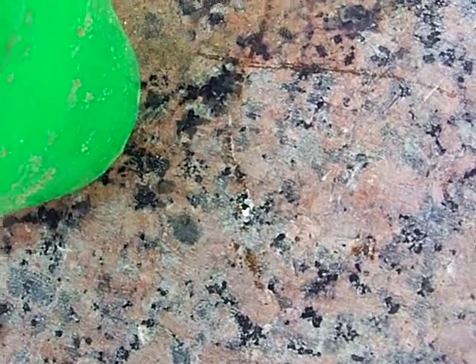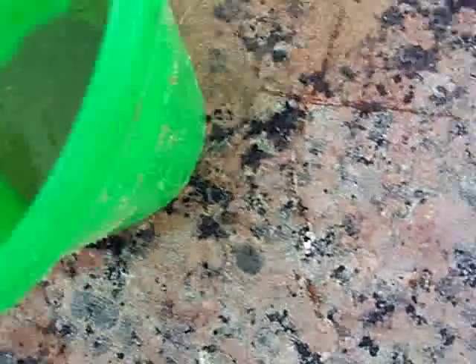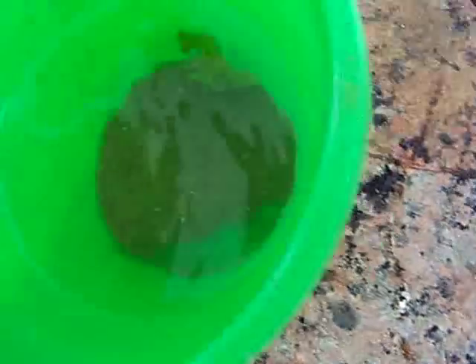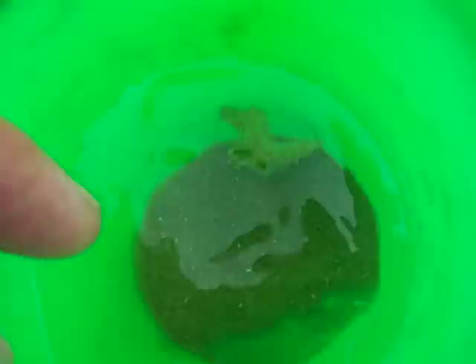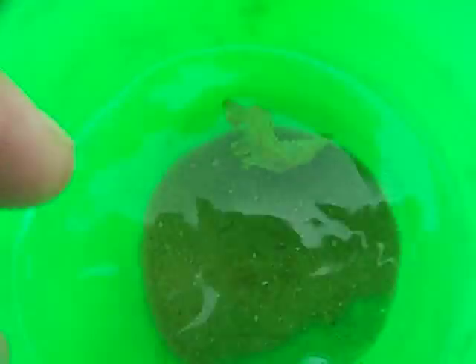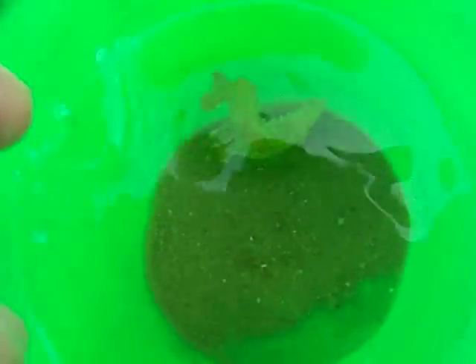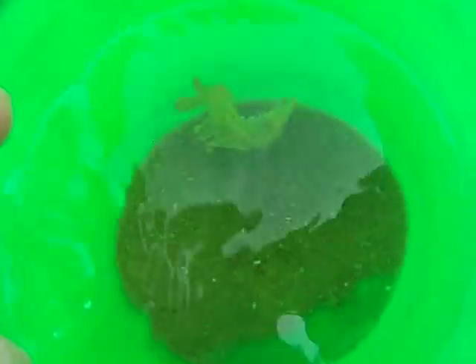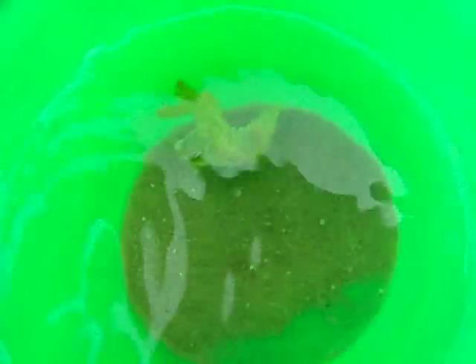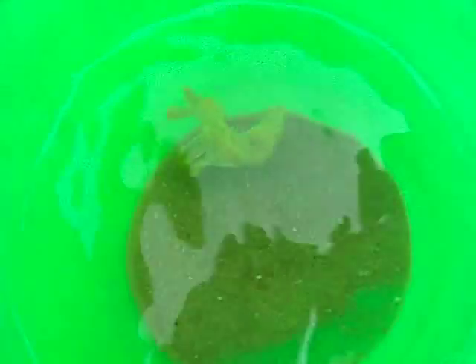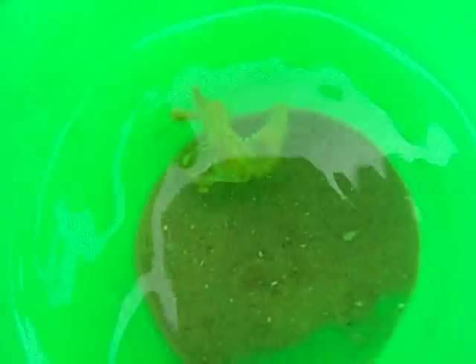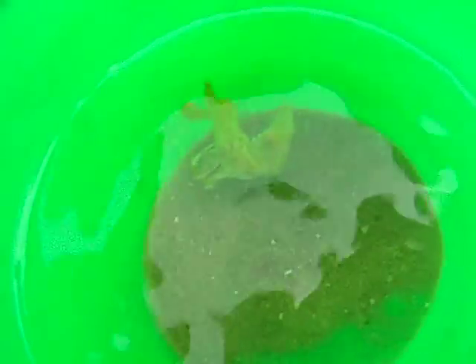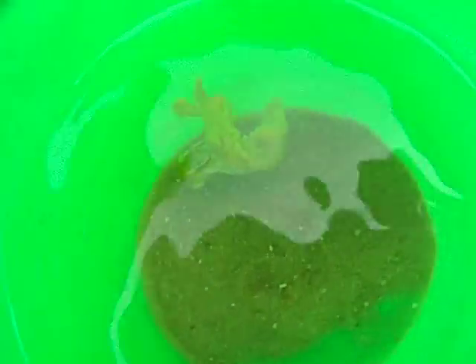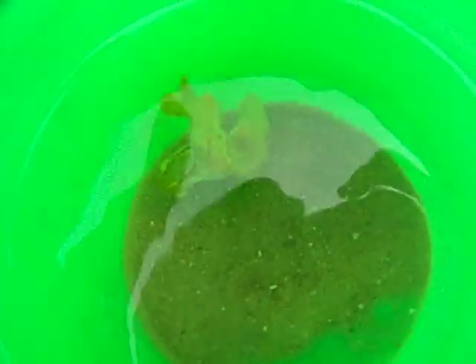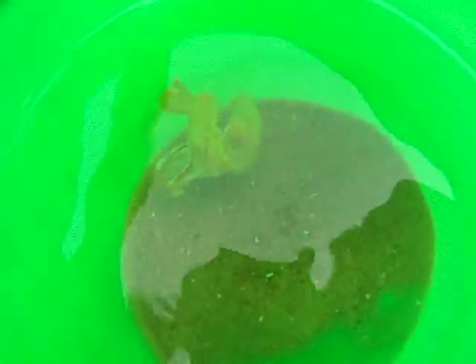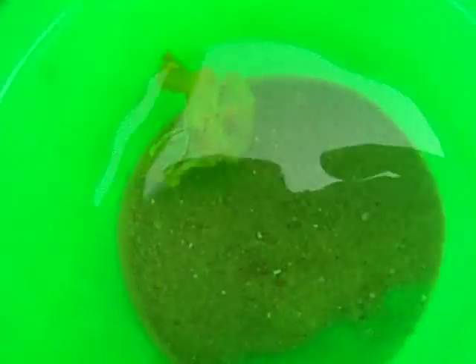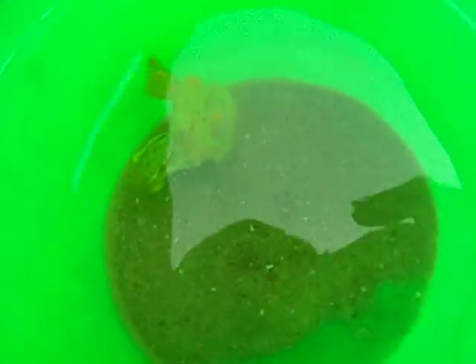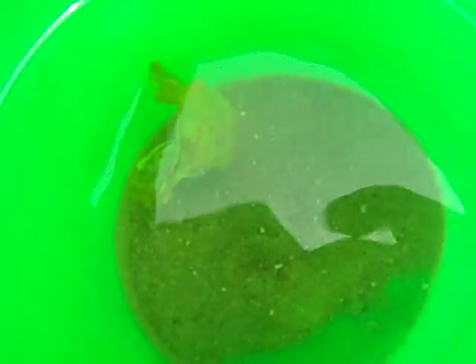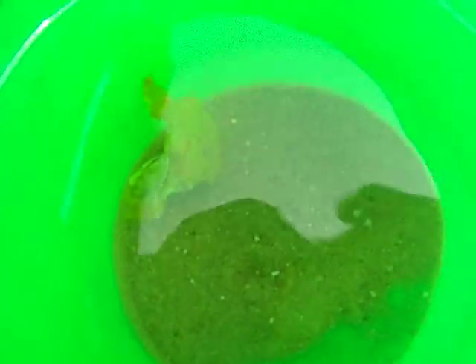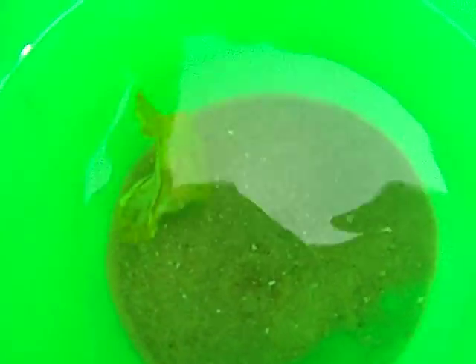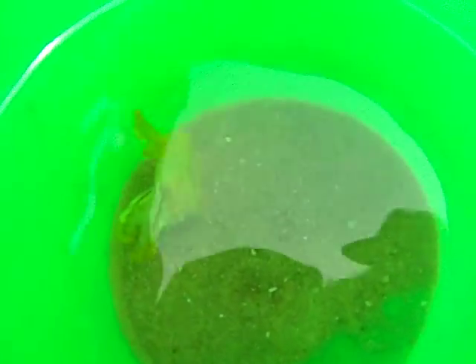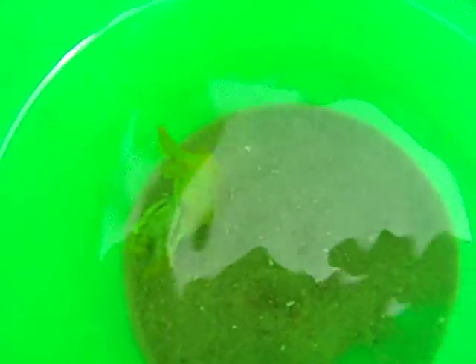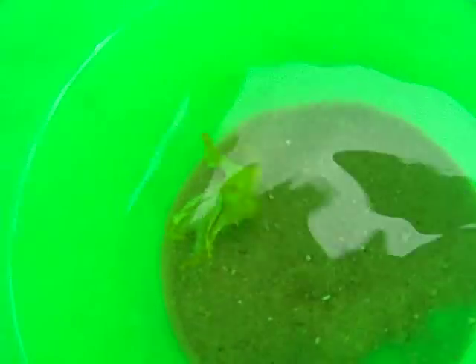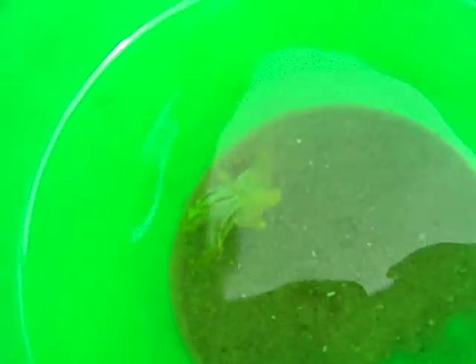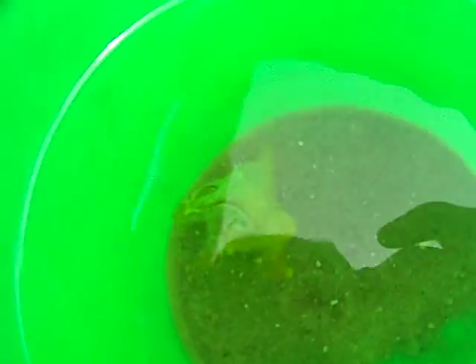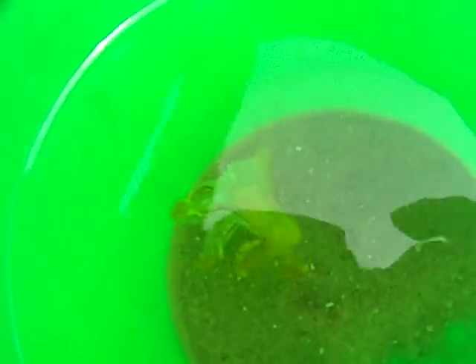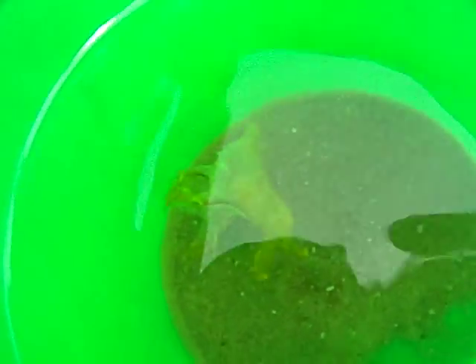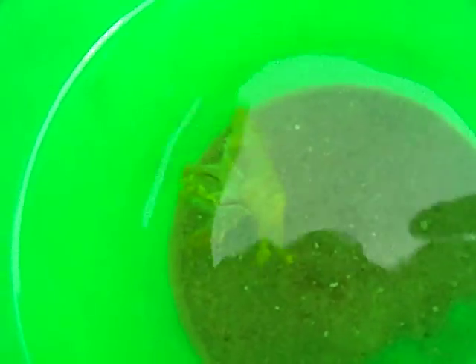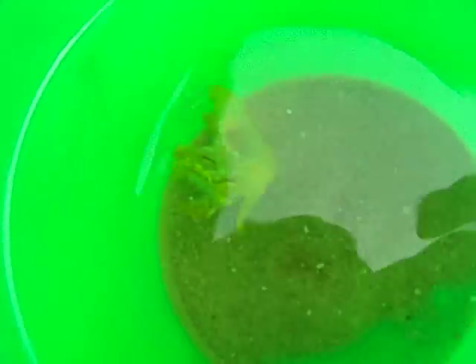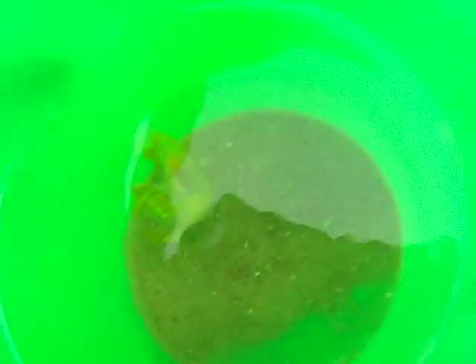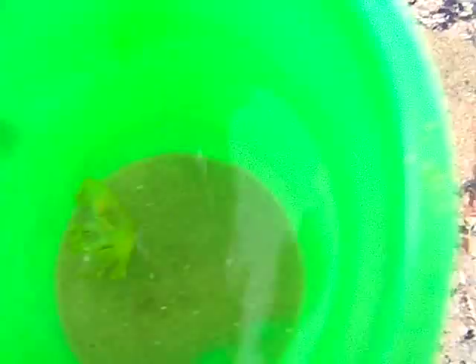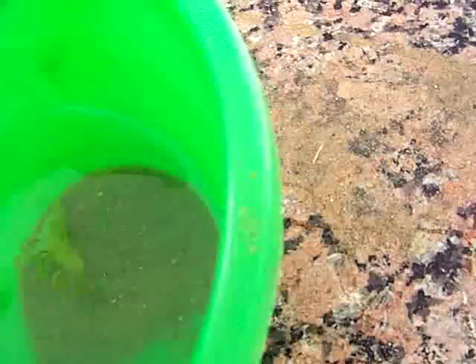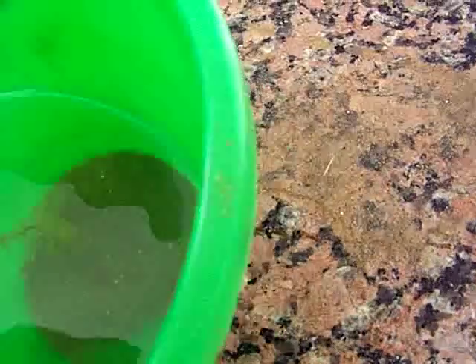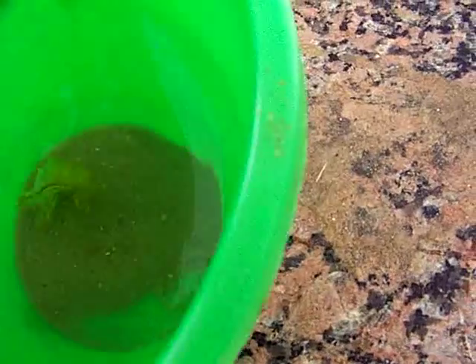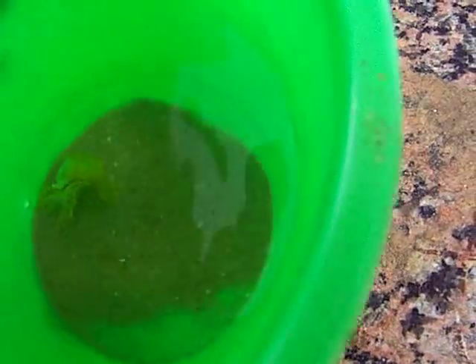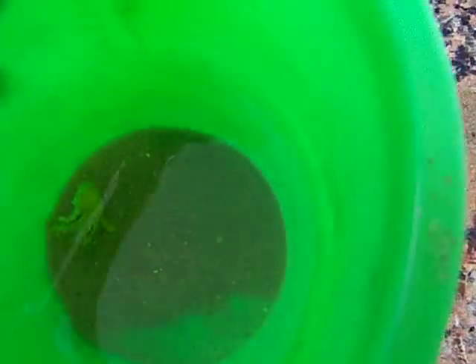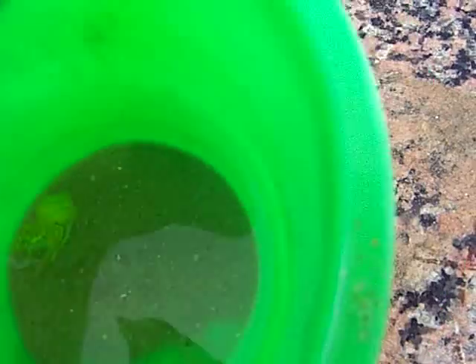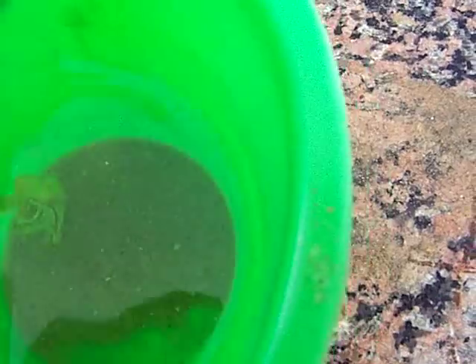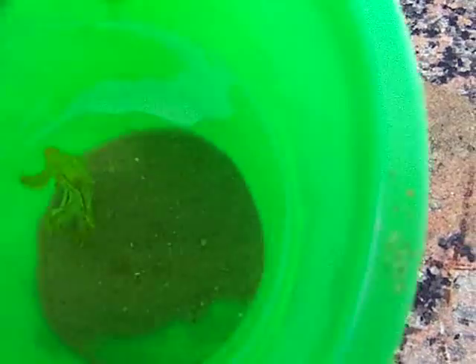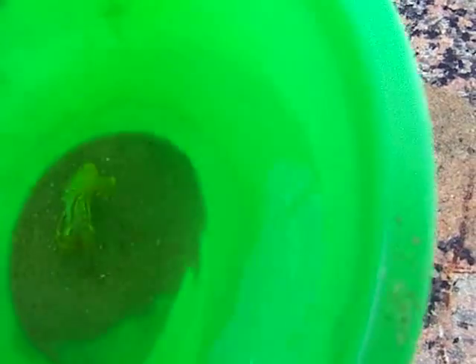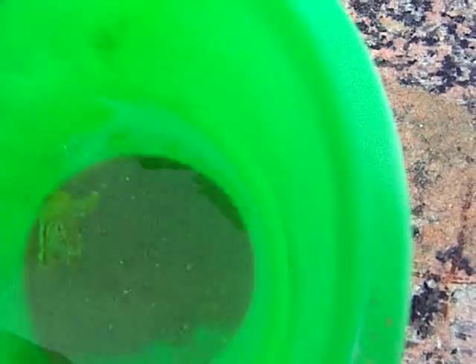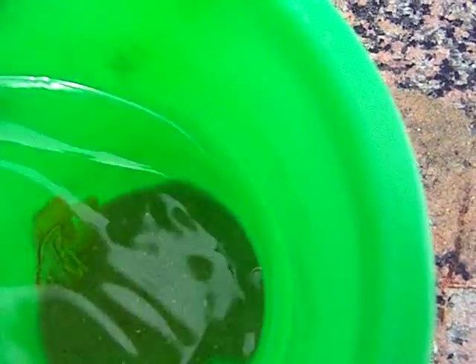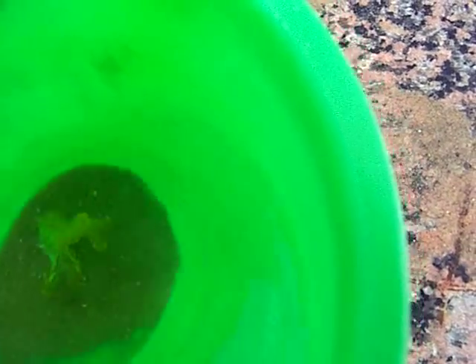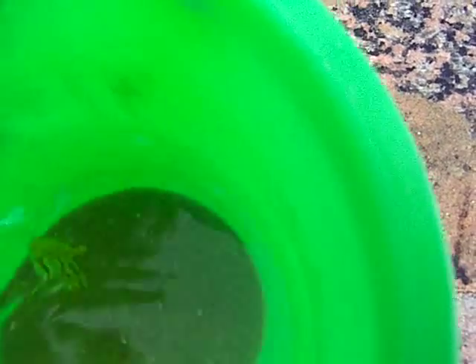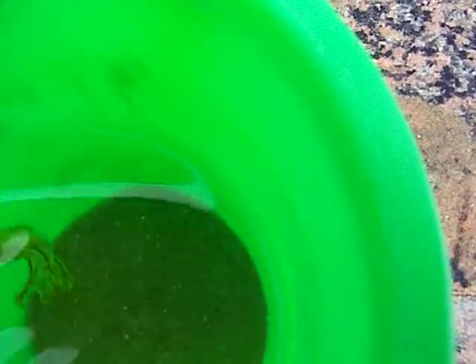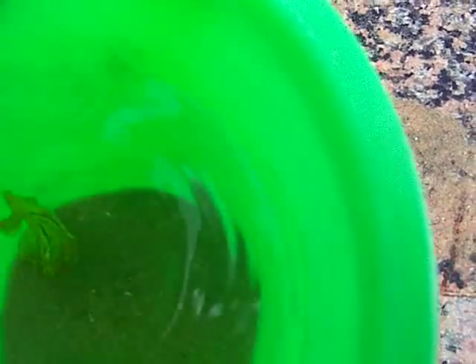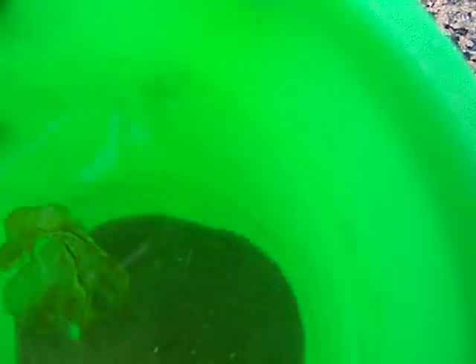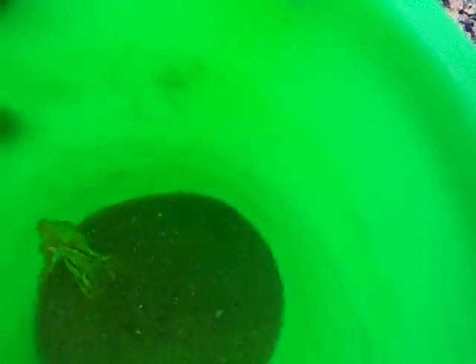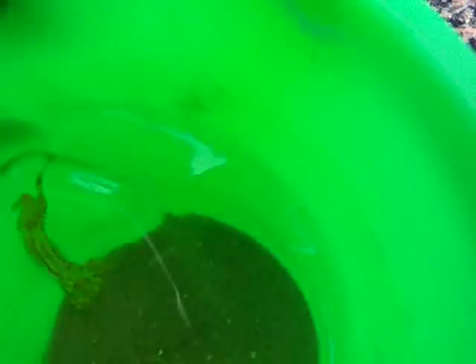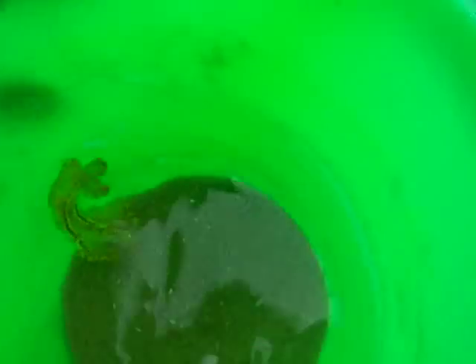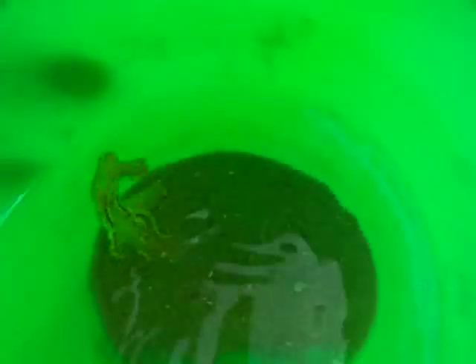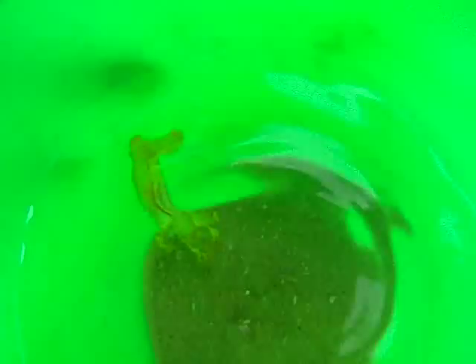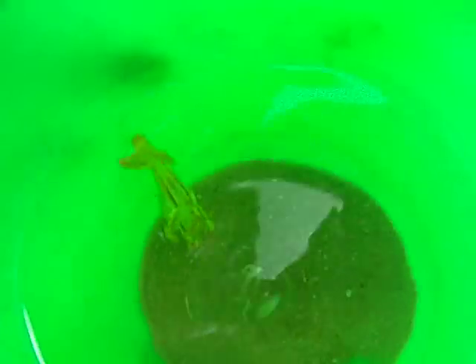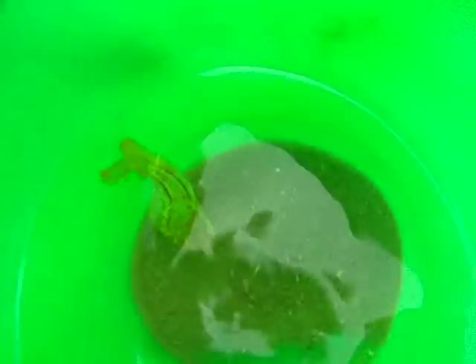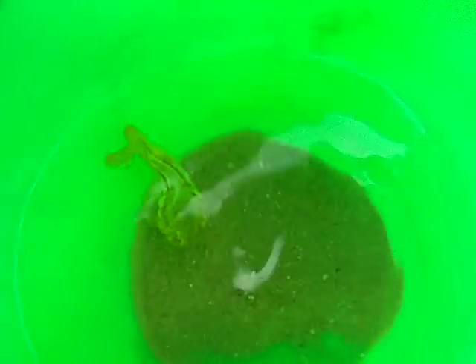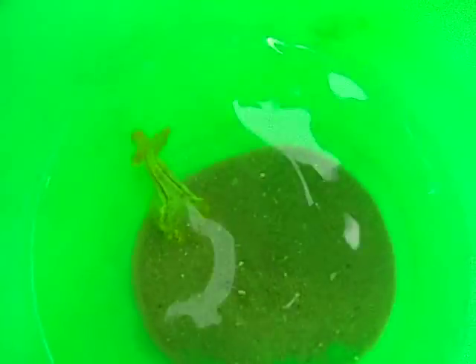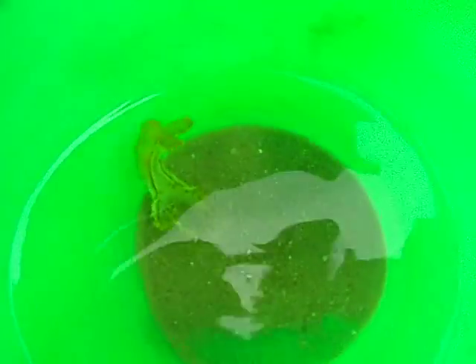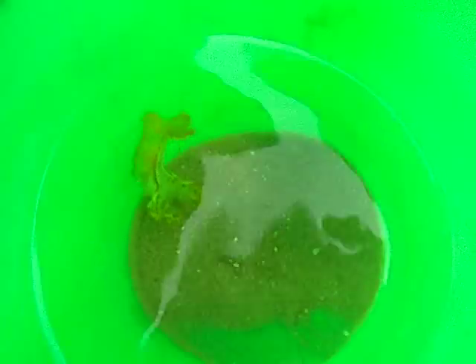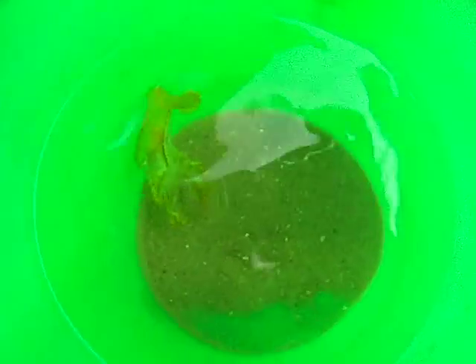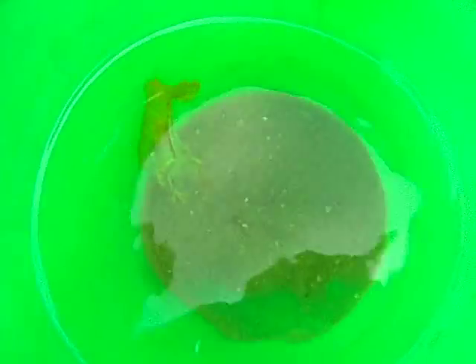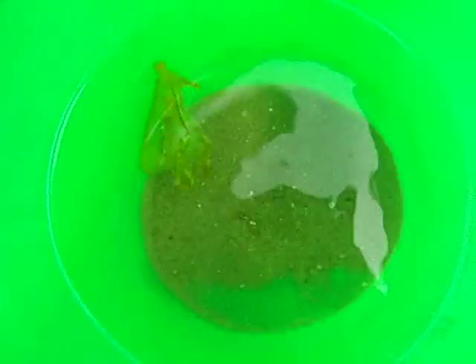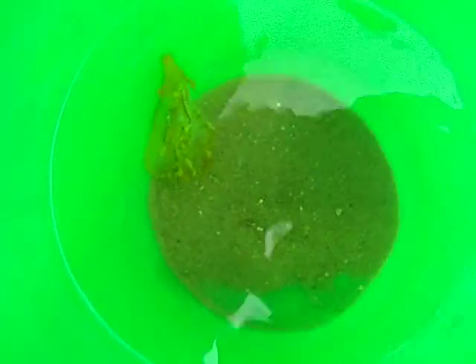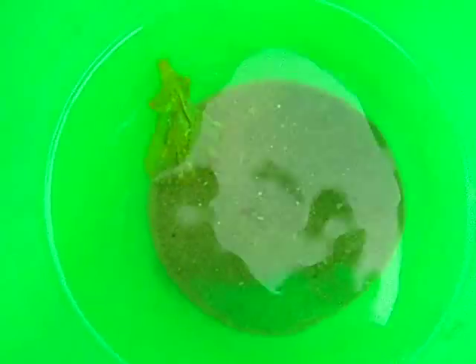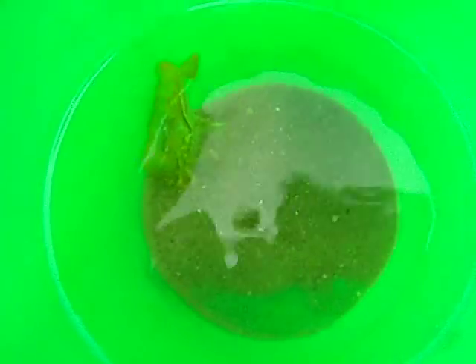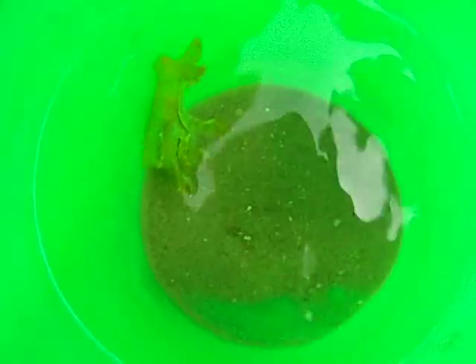There it goes. There it goes — an animal. Let's see if I can get these things started.